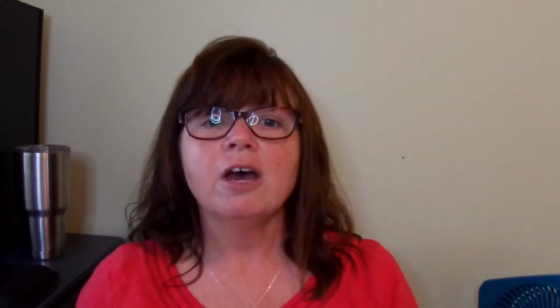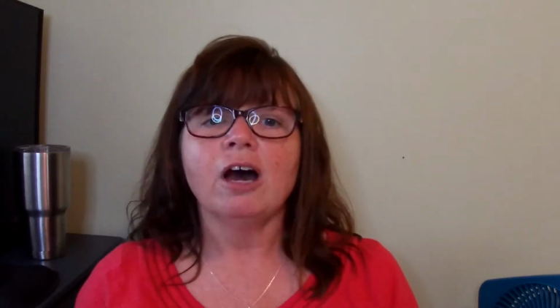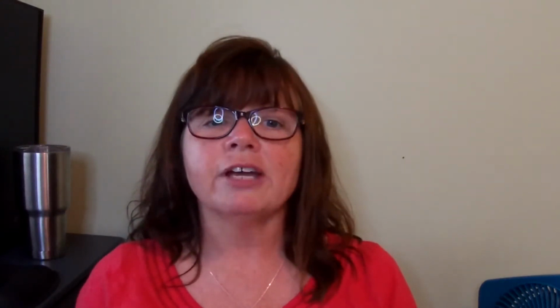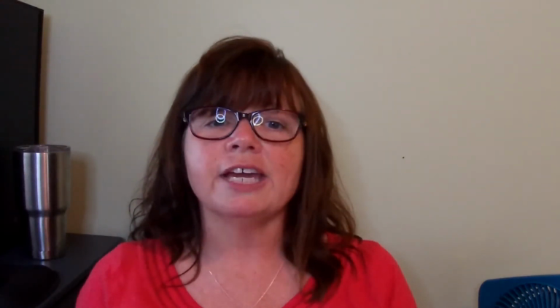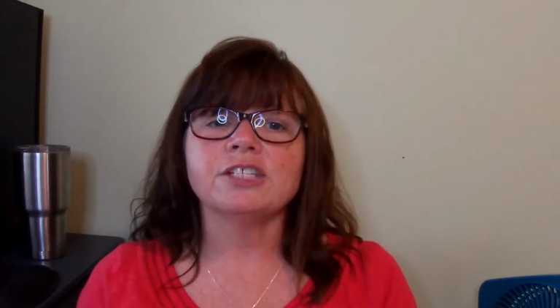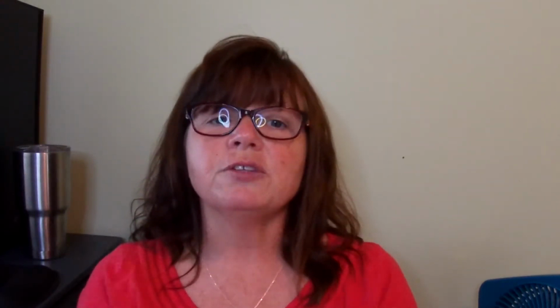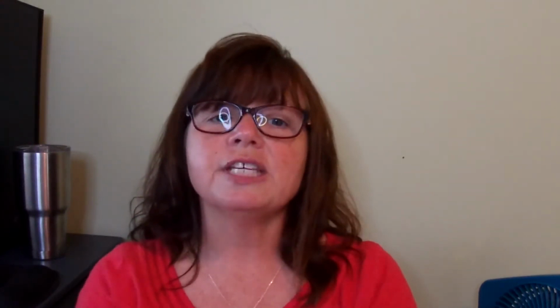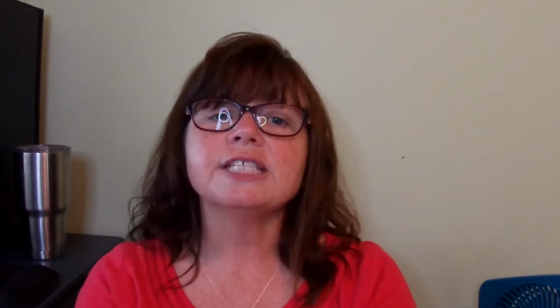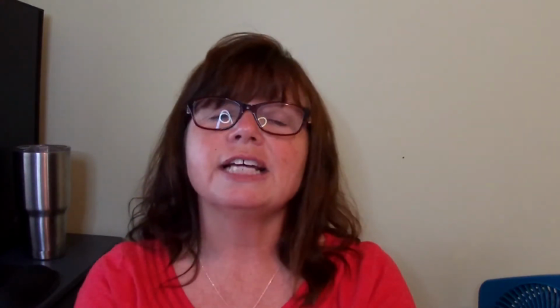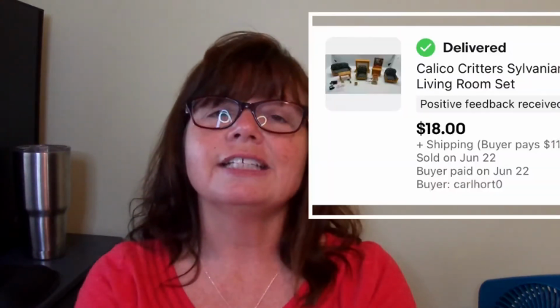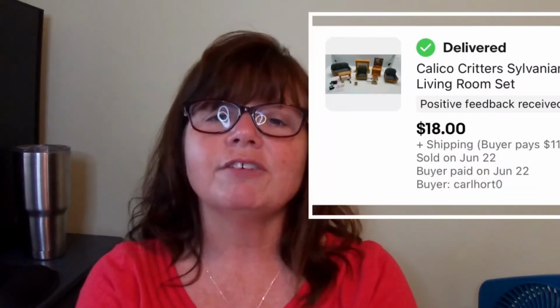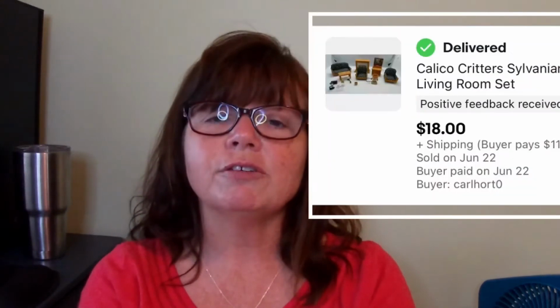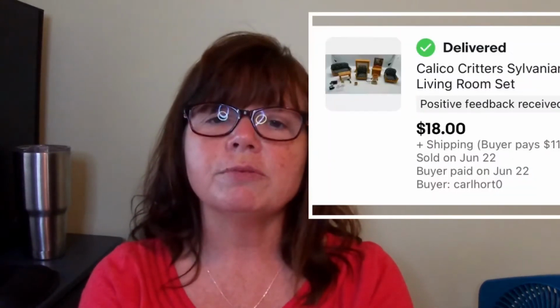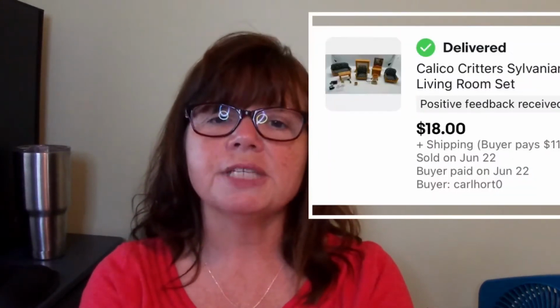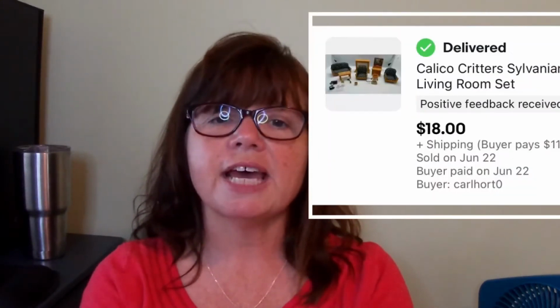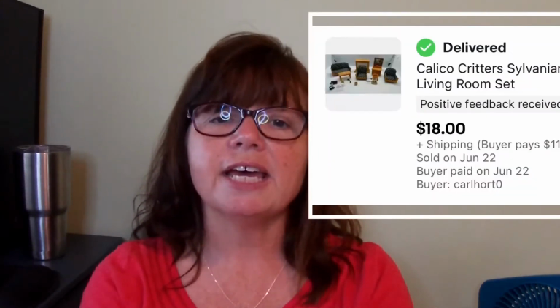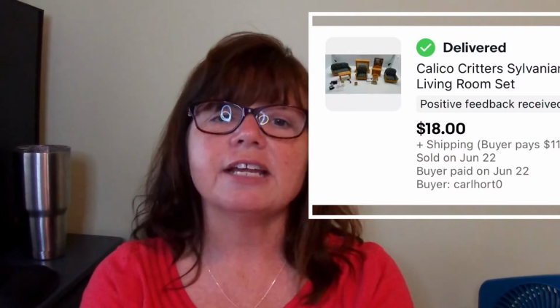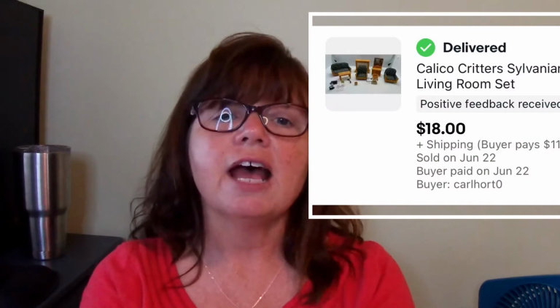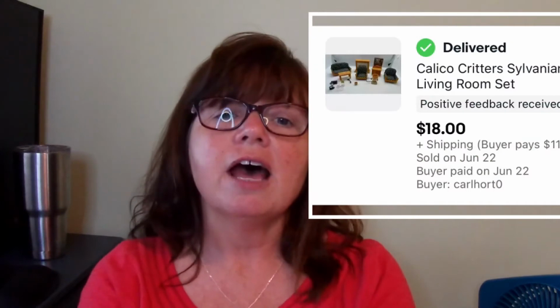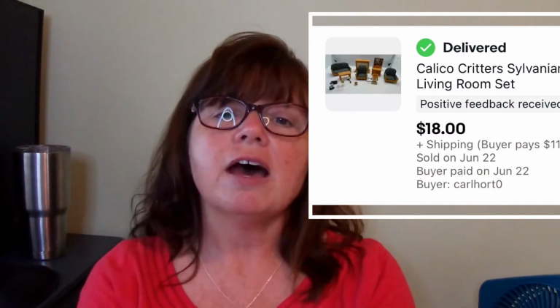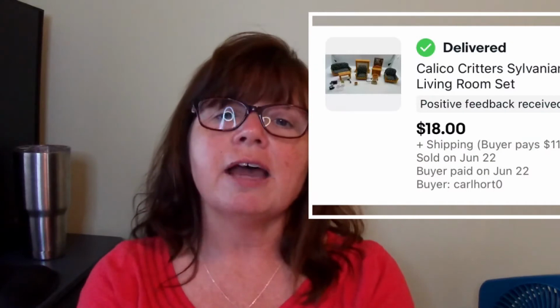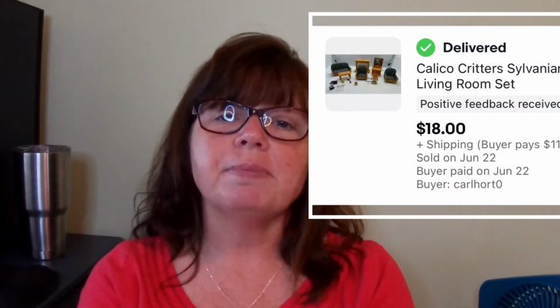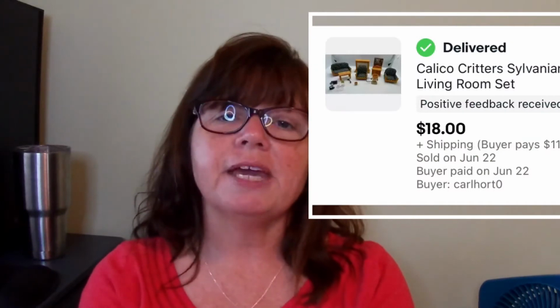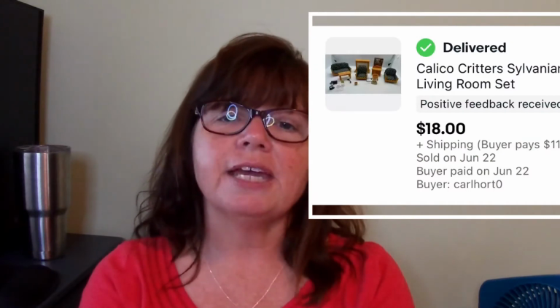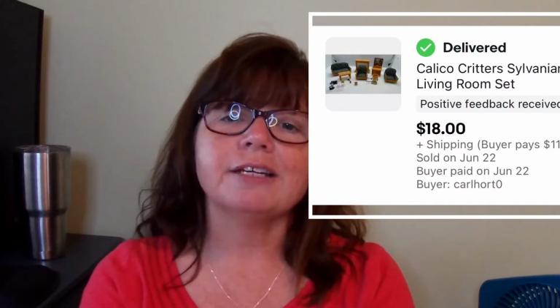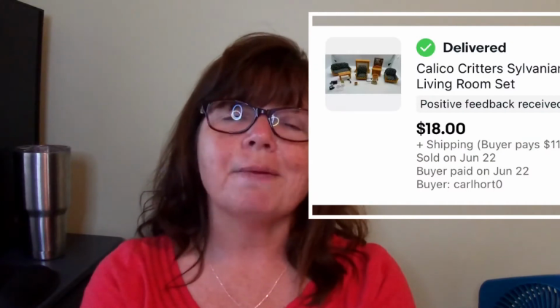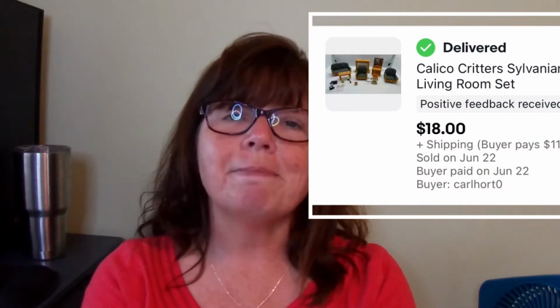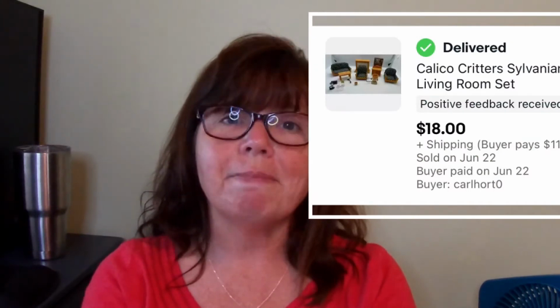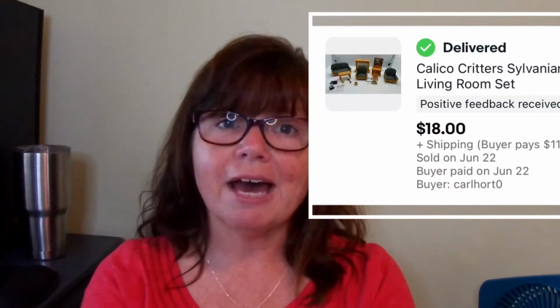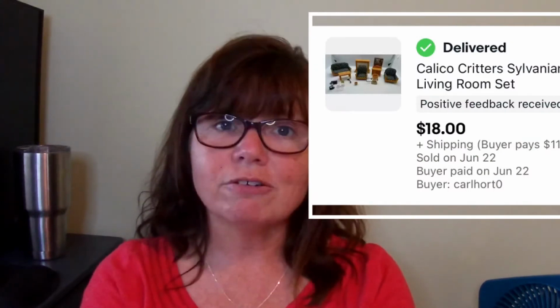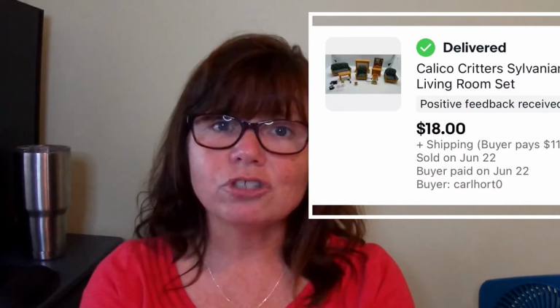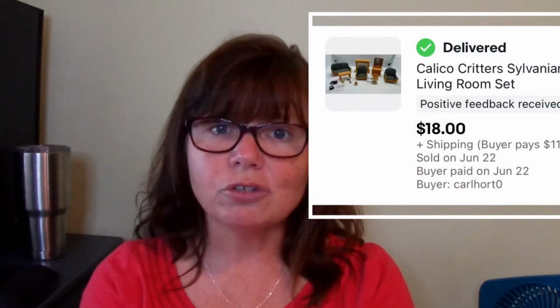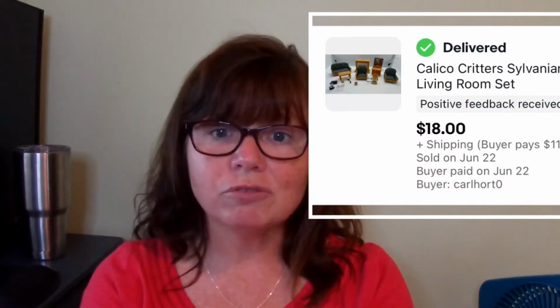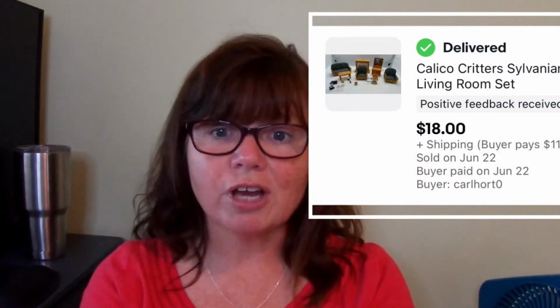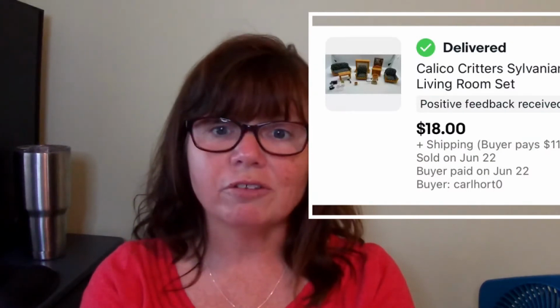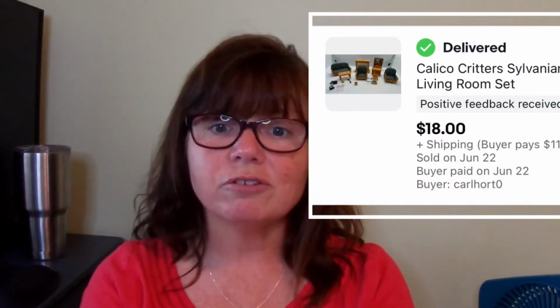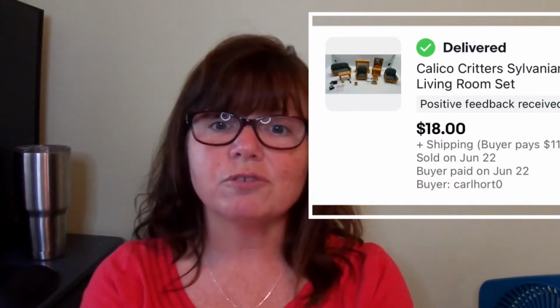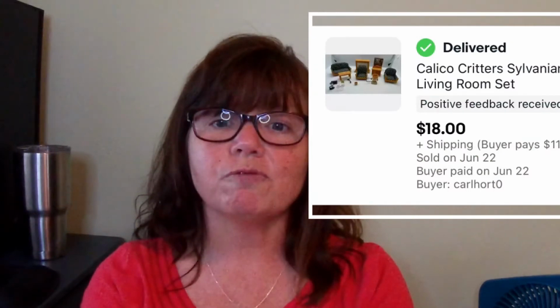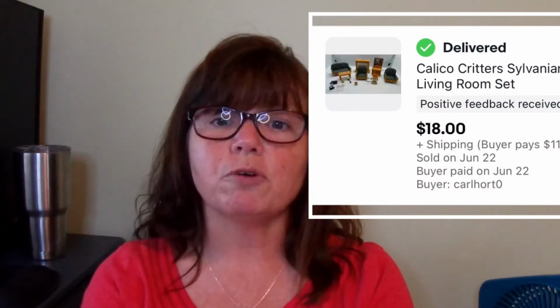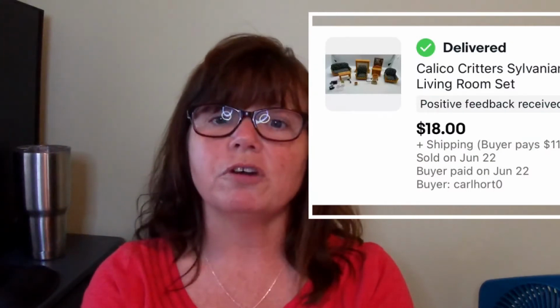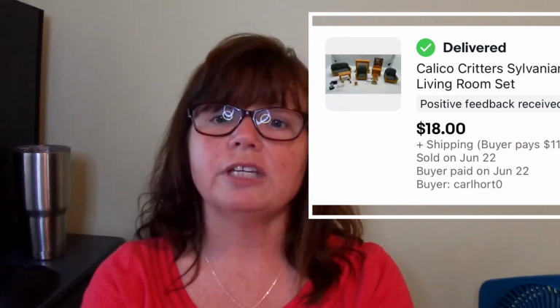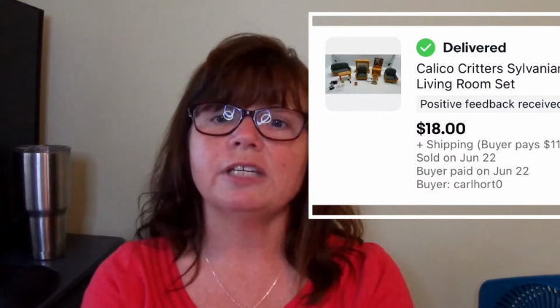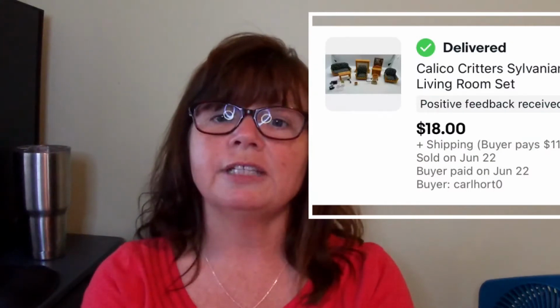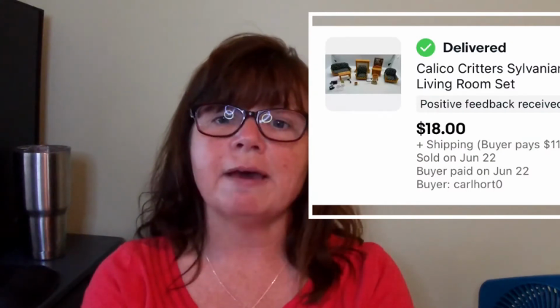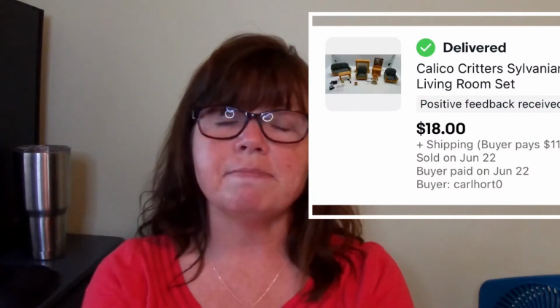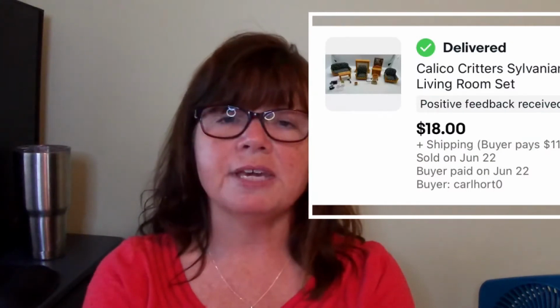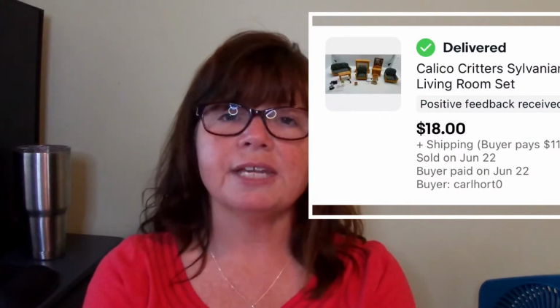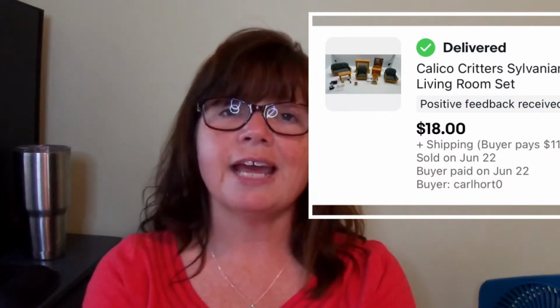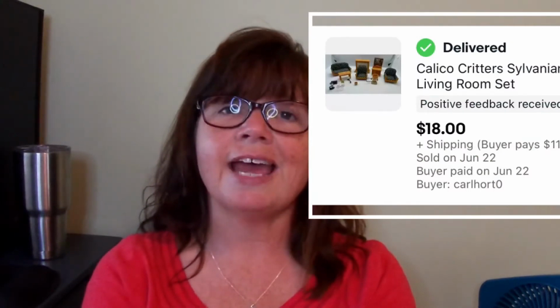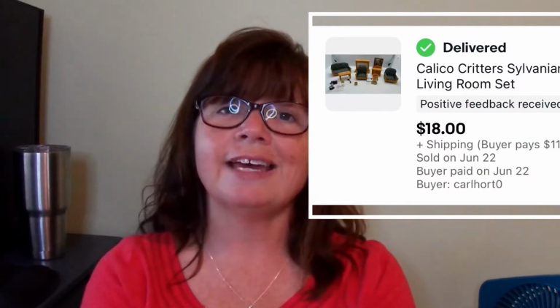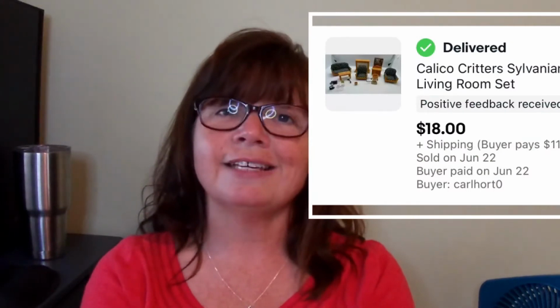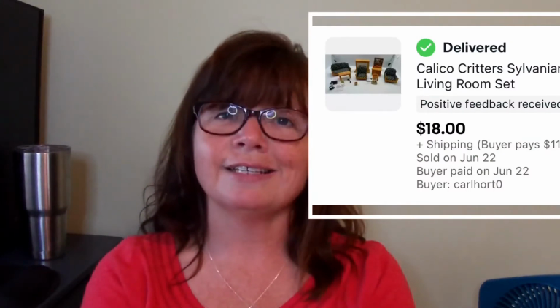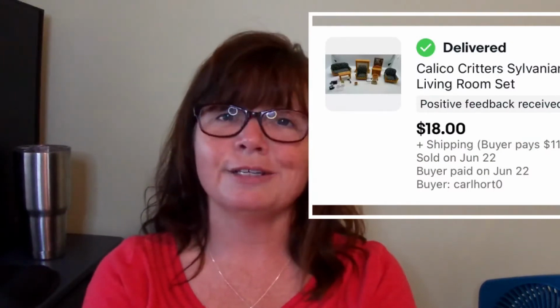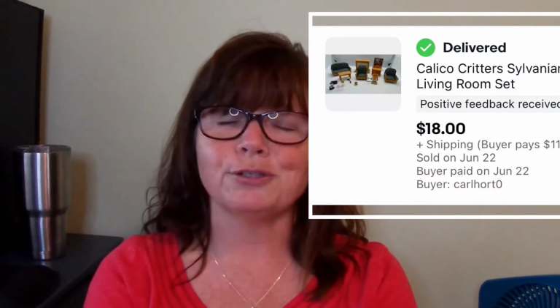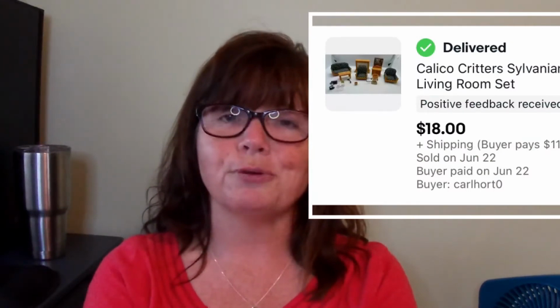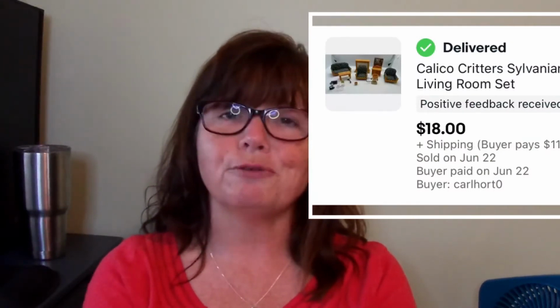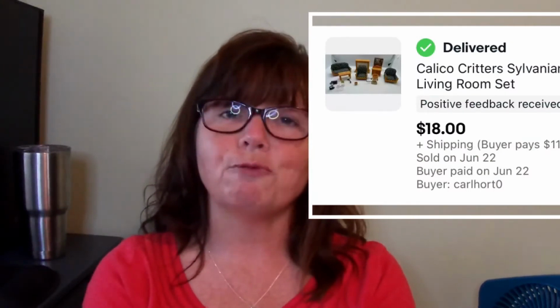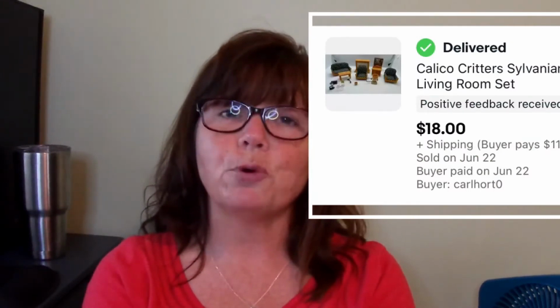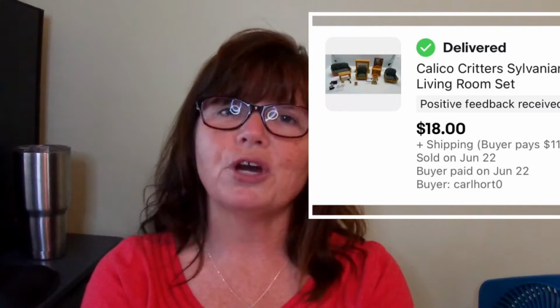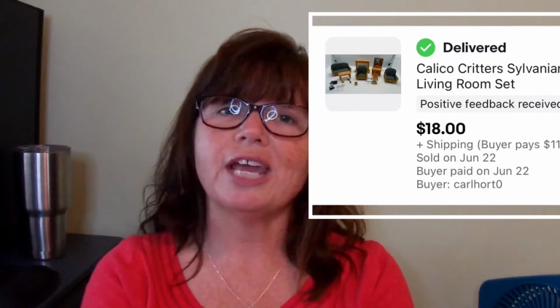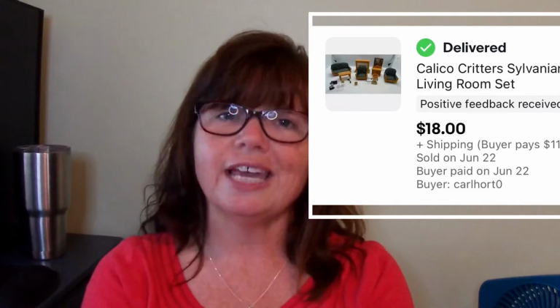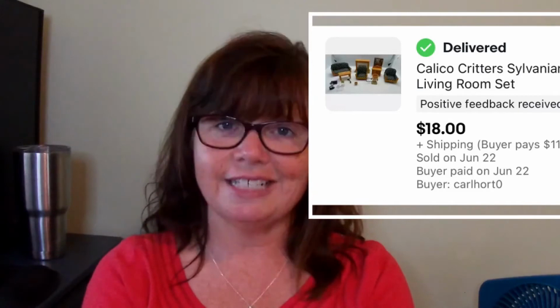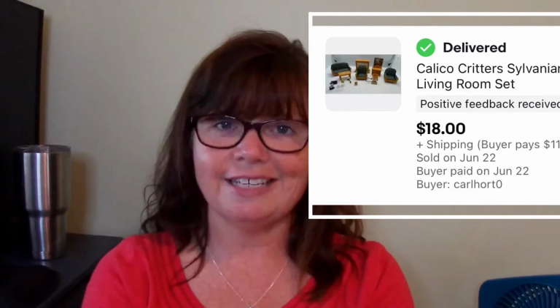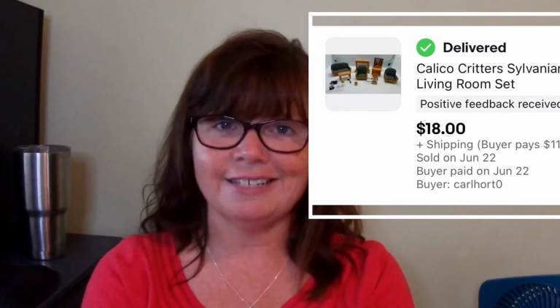This living room set I paid about $2 for in that bin and it sold for $18.